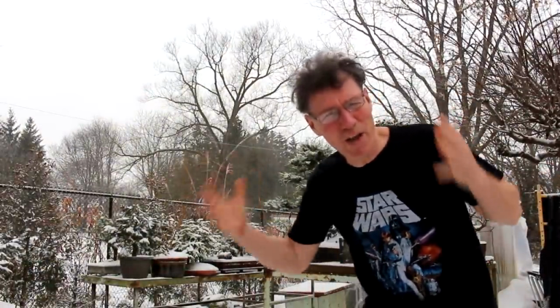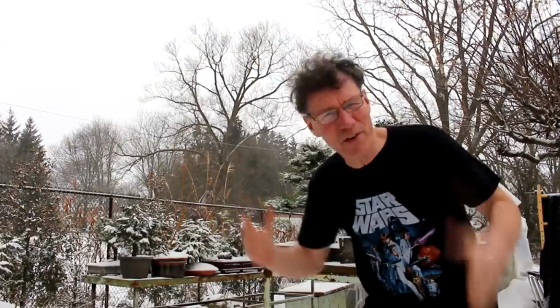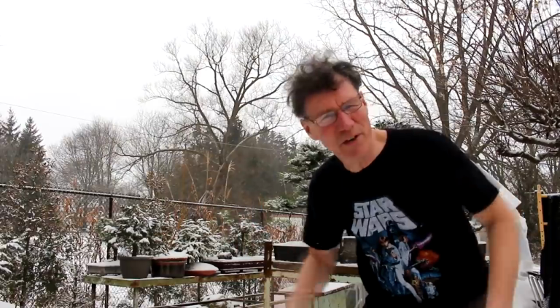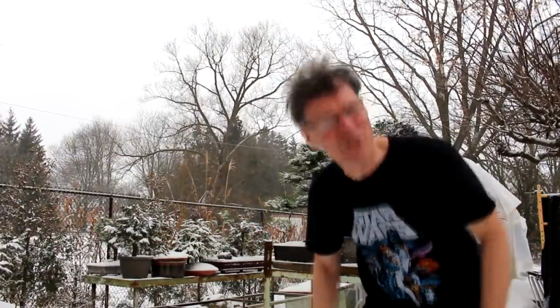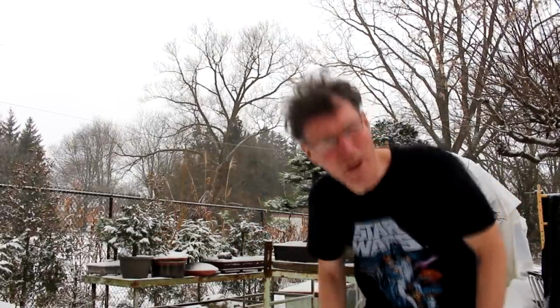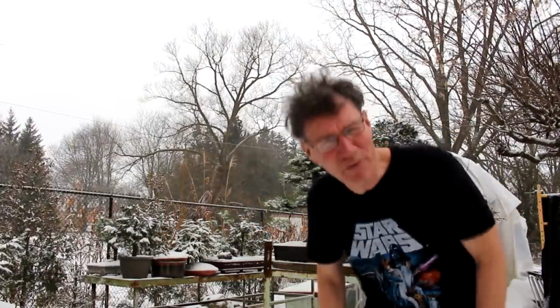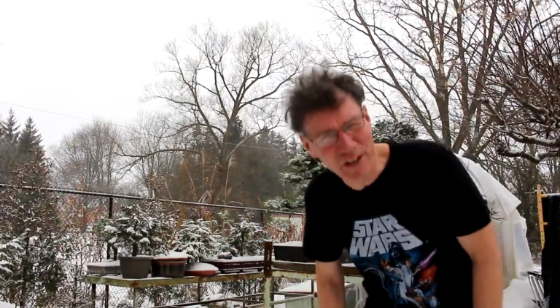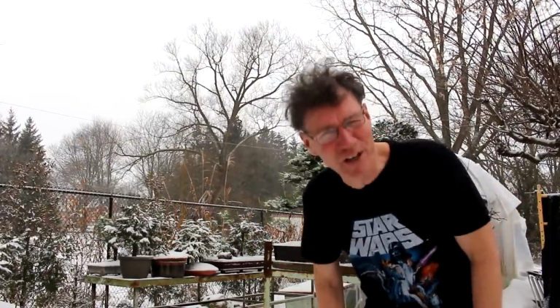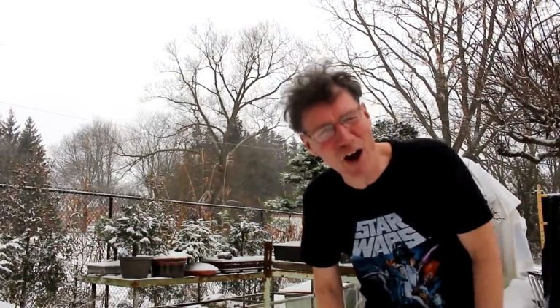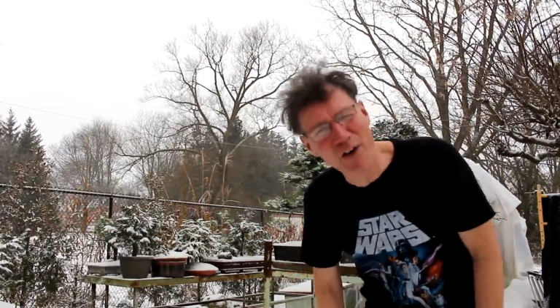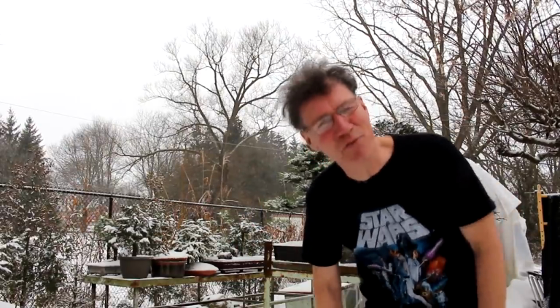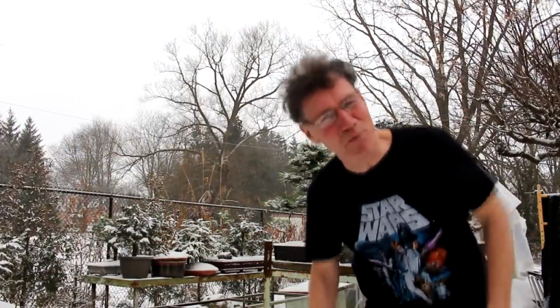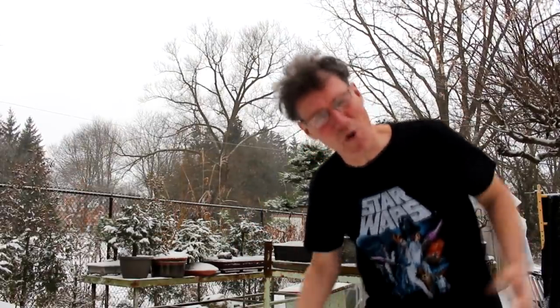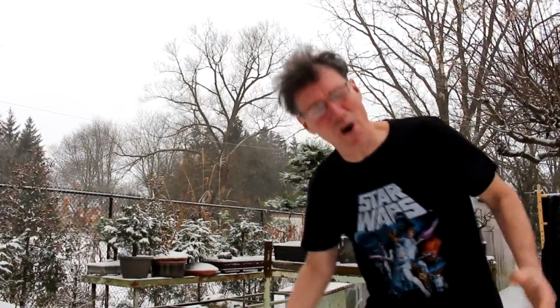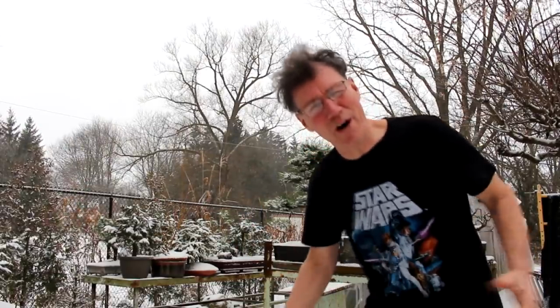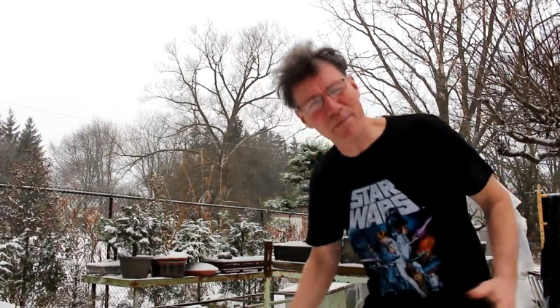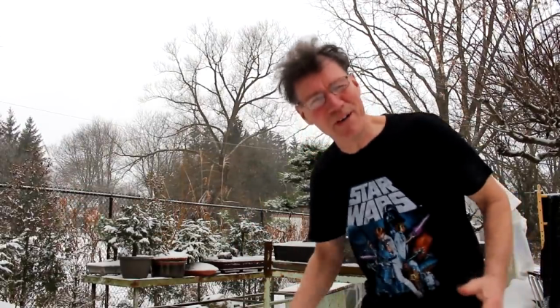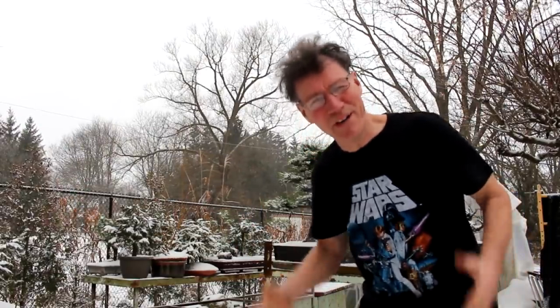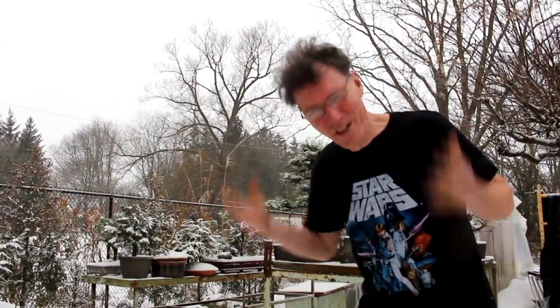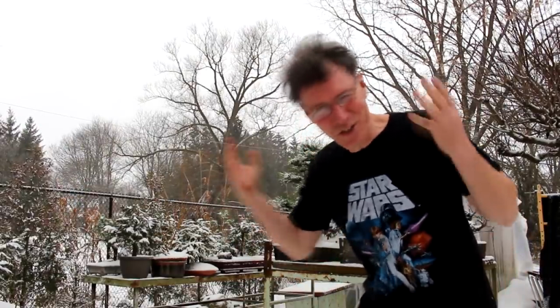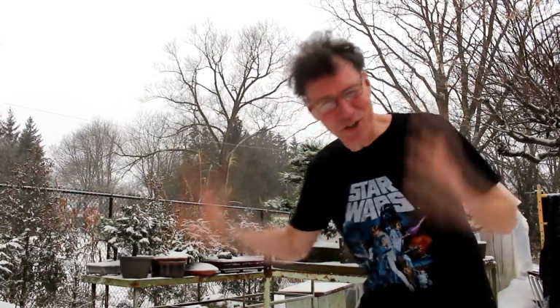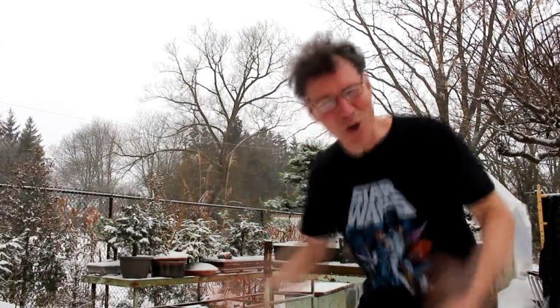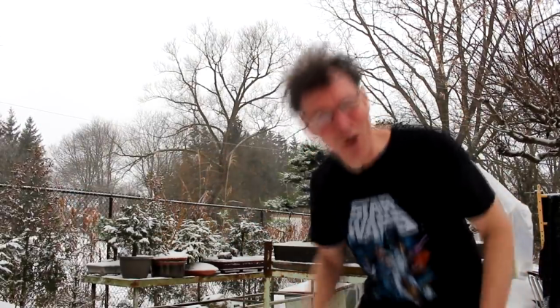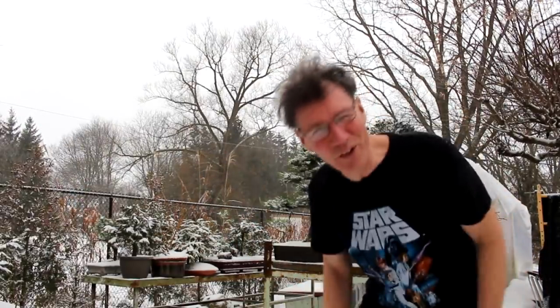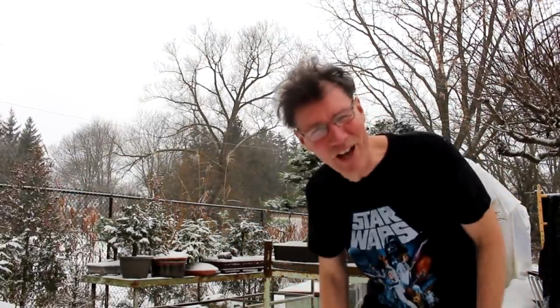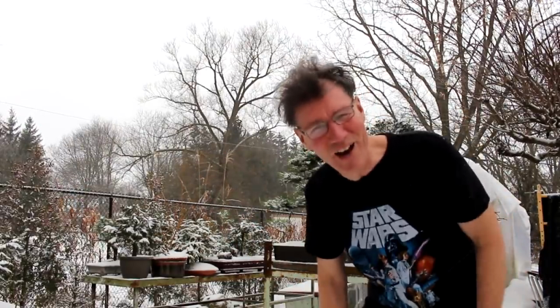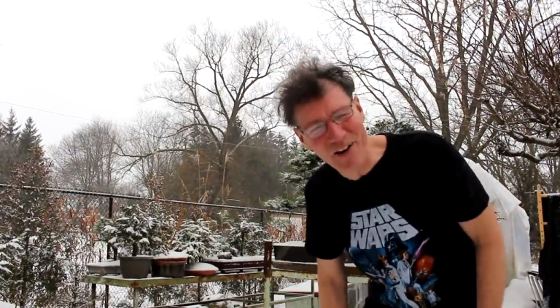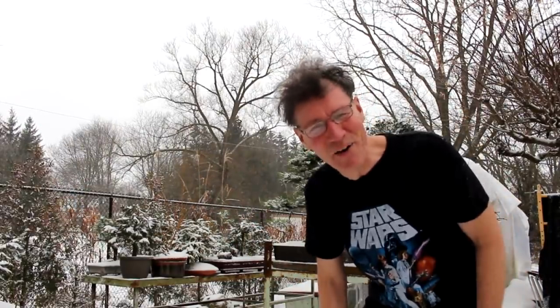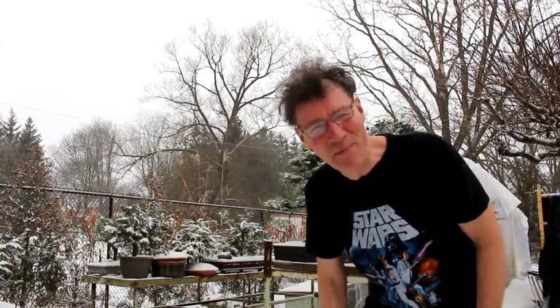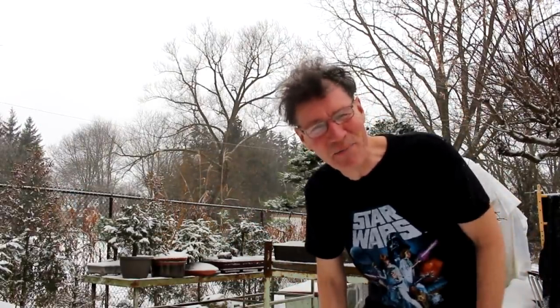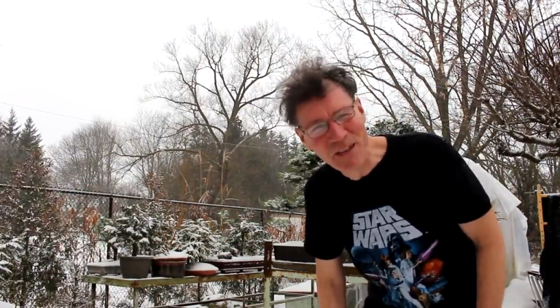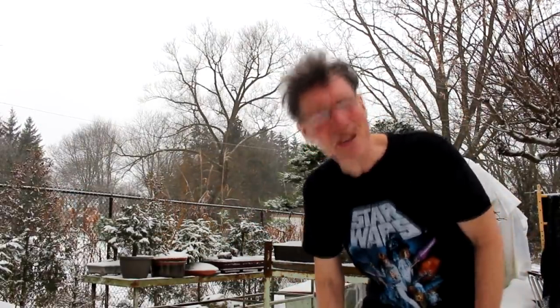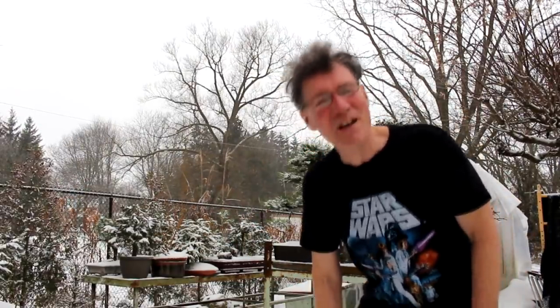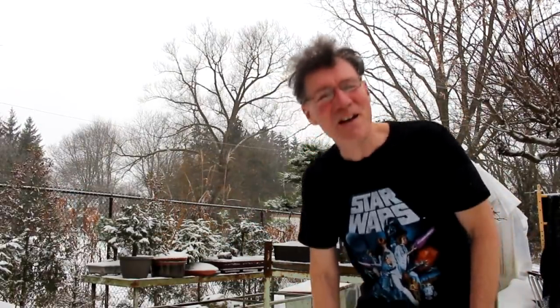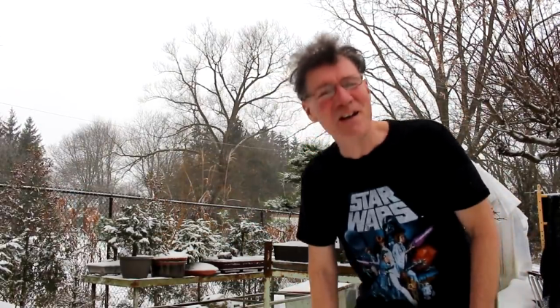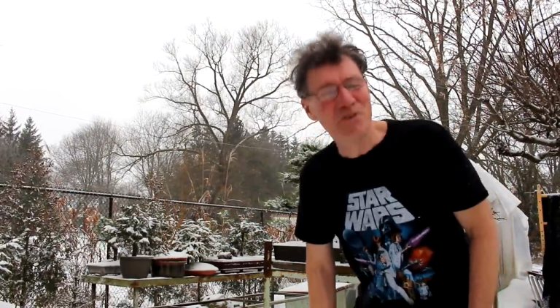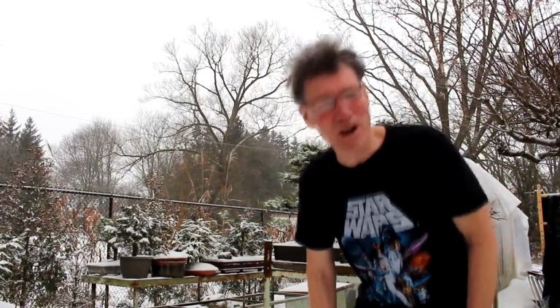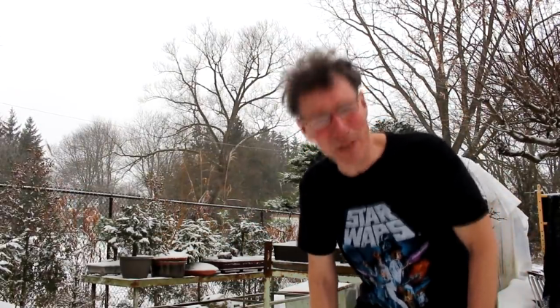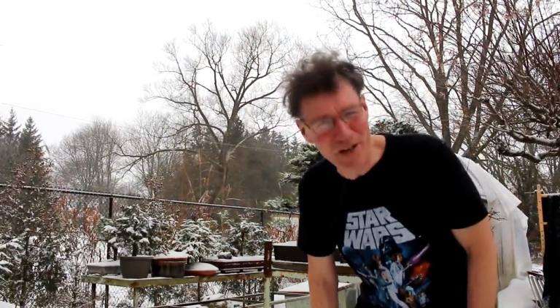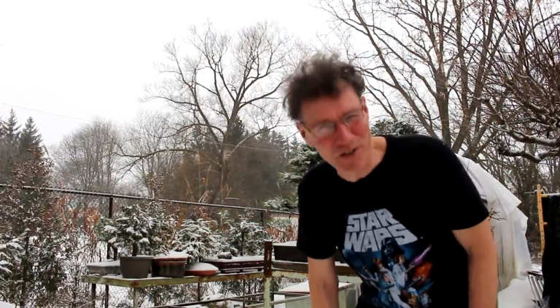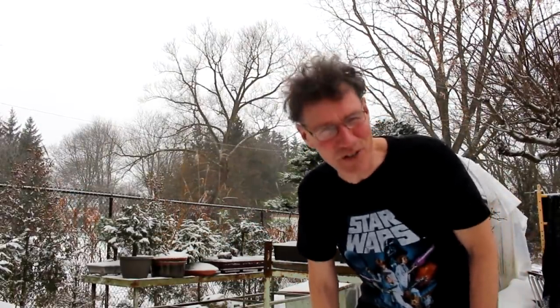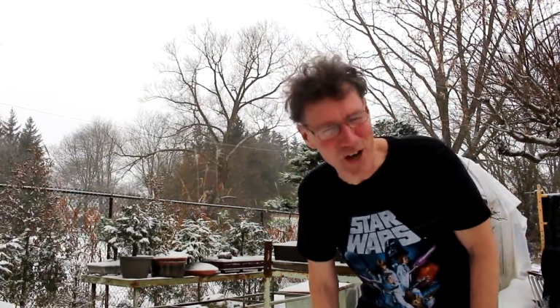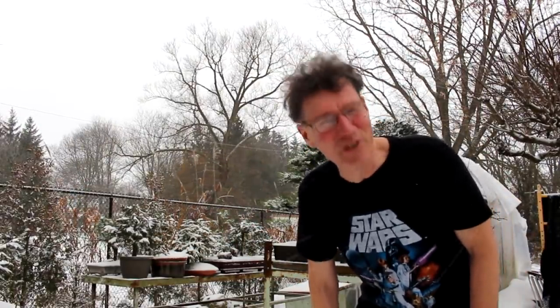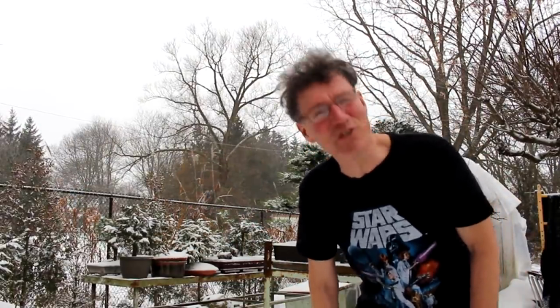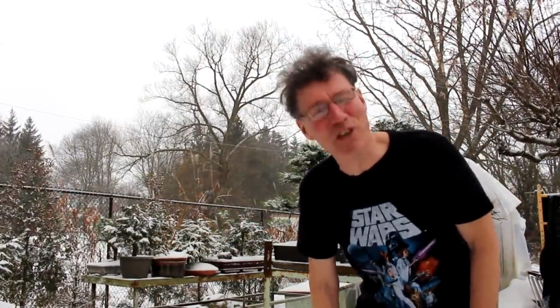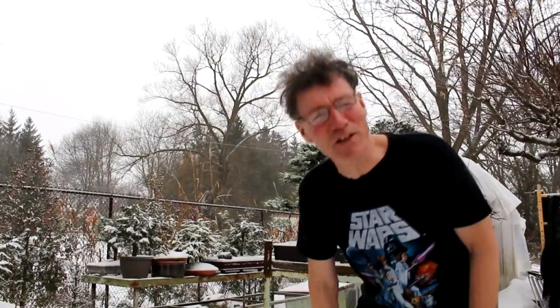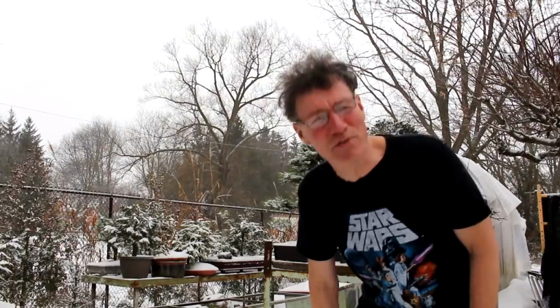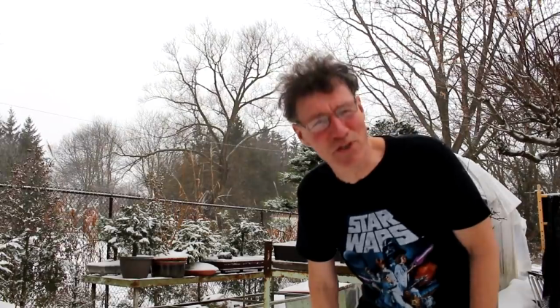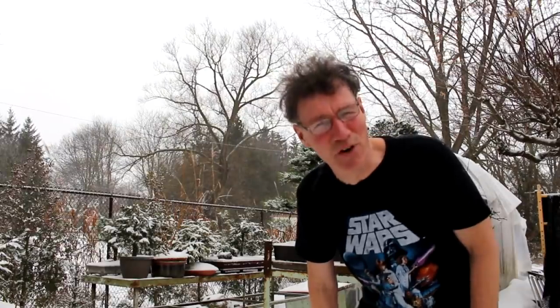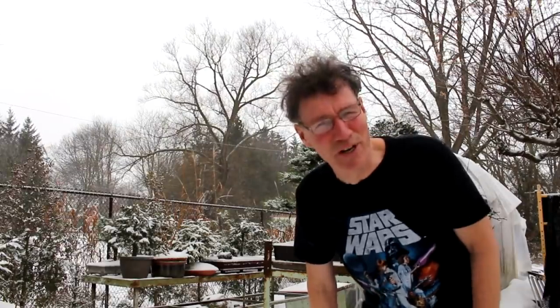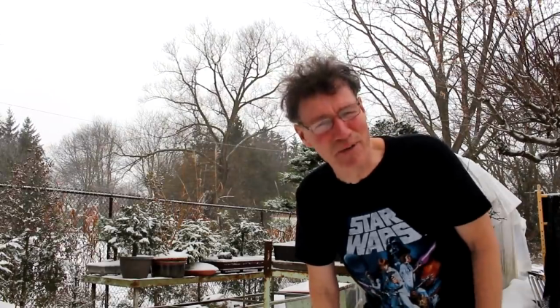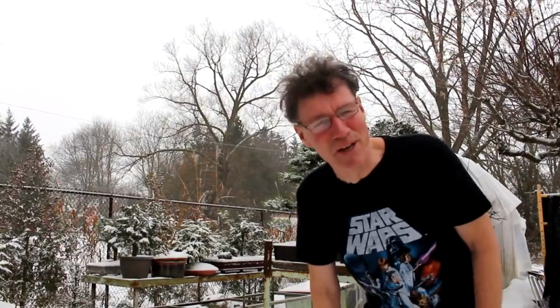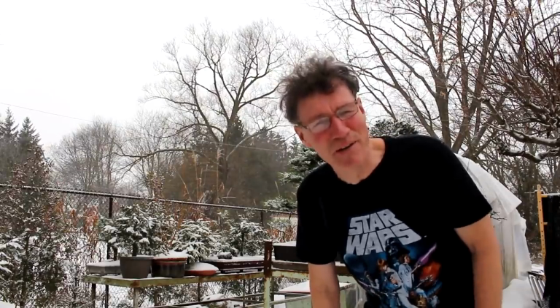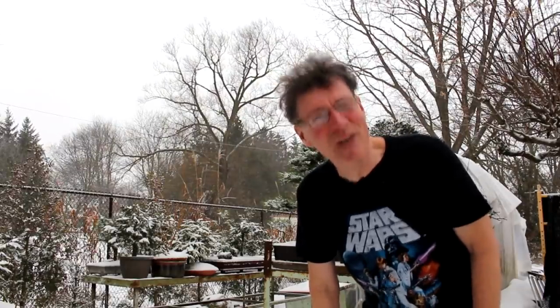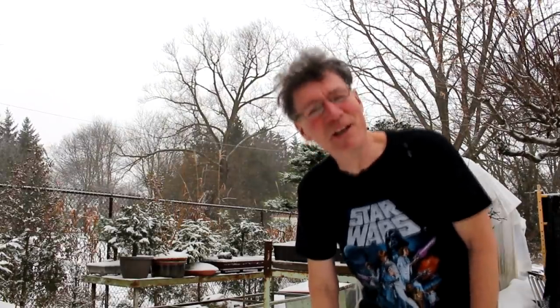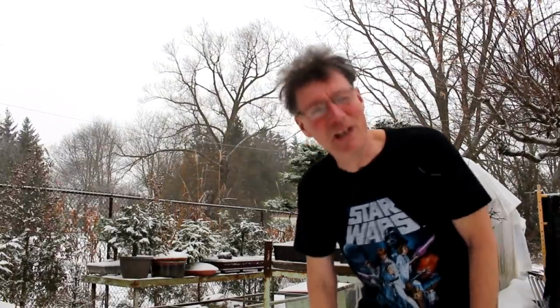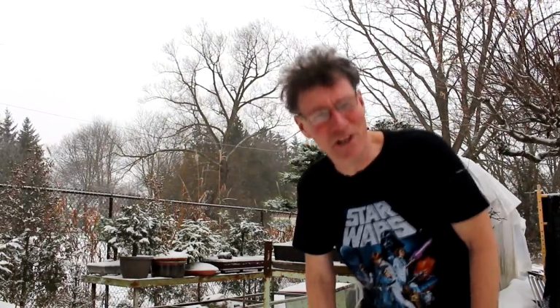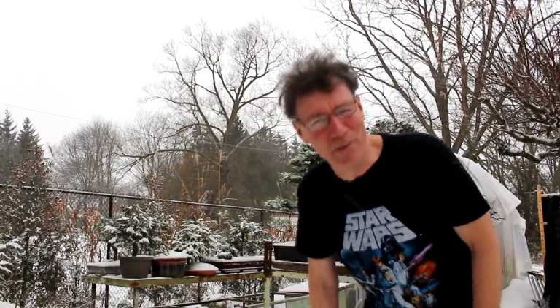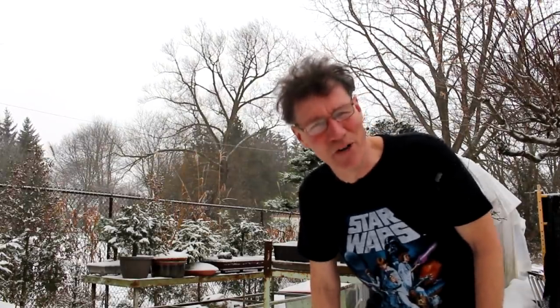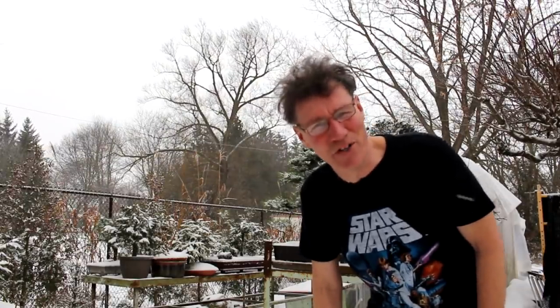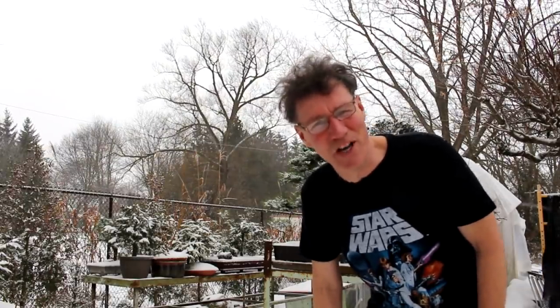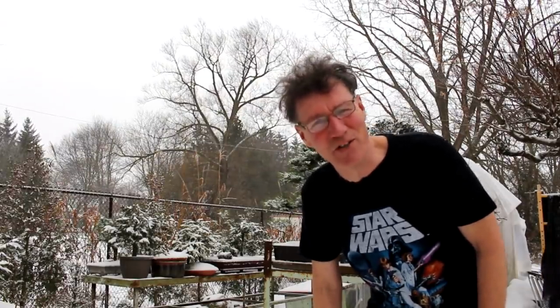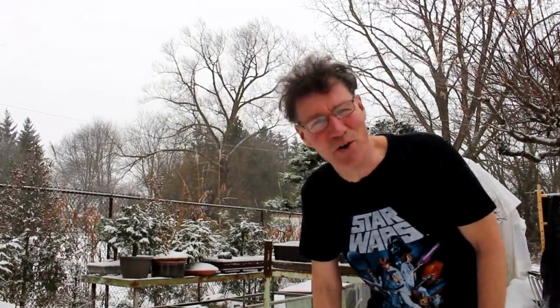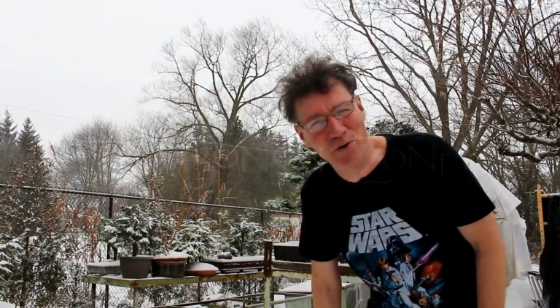Well, the weather has definitely gone from warm to cold now. I'm Nigel Saunders - thanks for joining me in the Bonsai Zone.